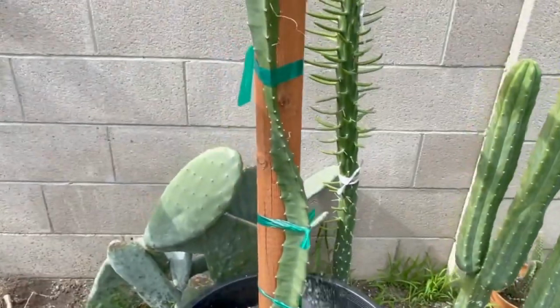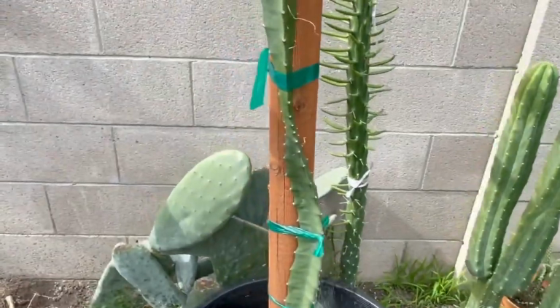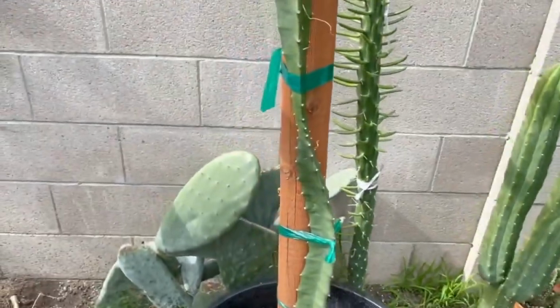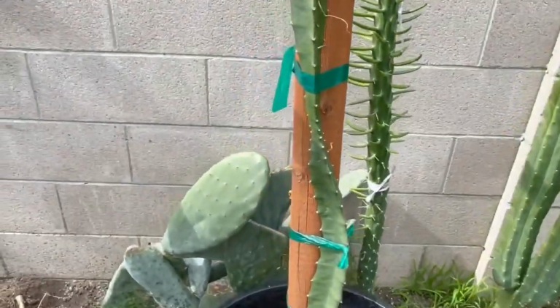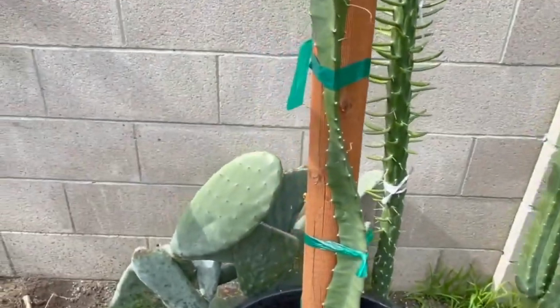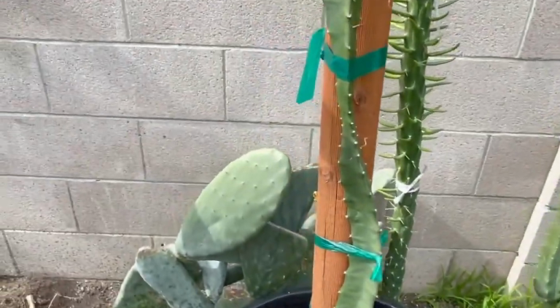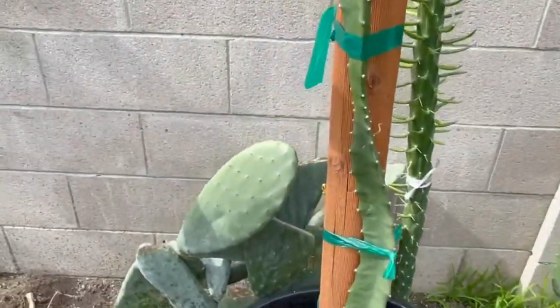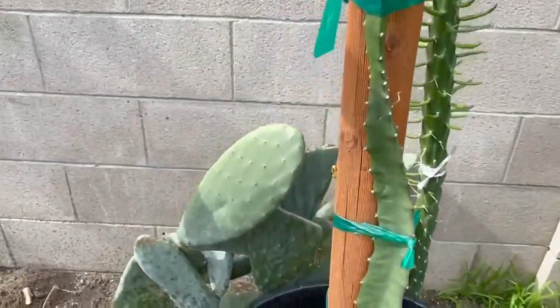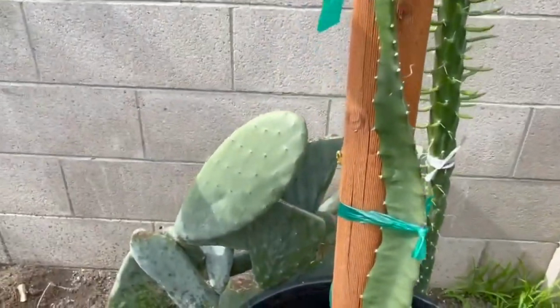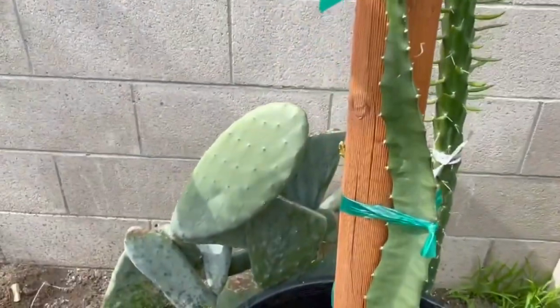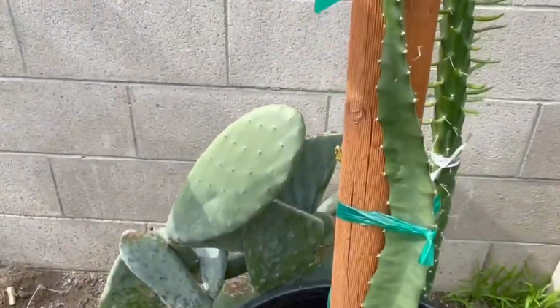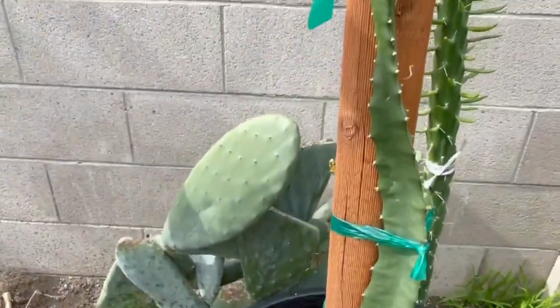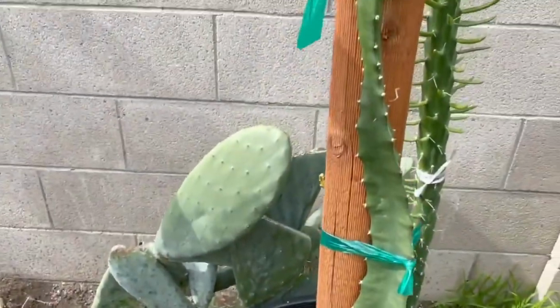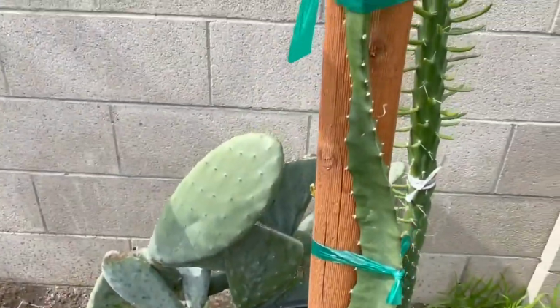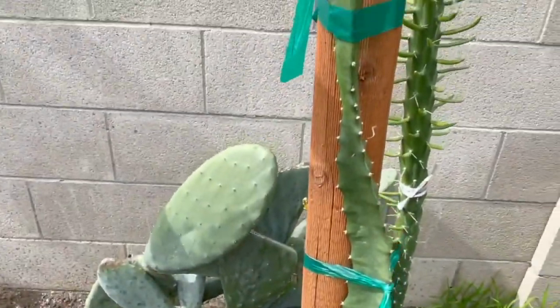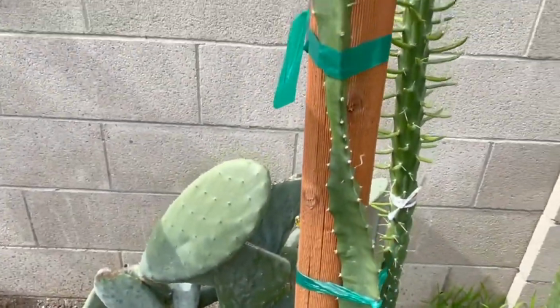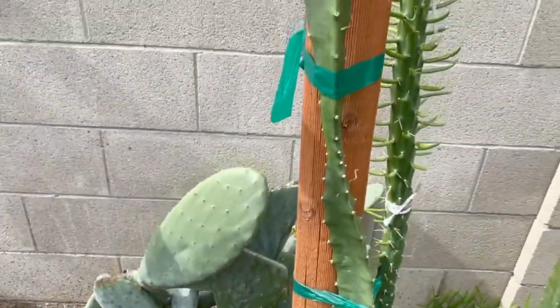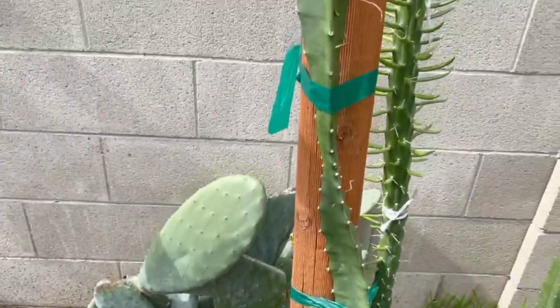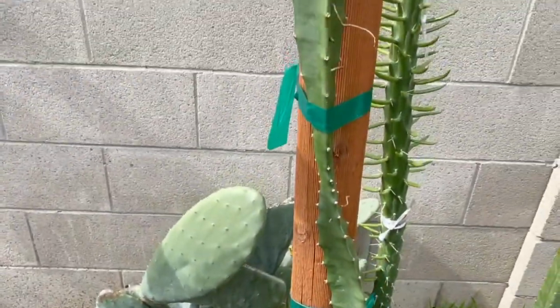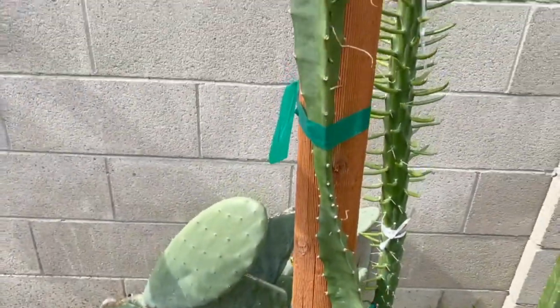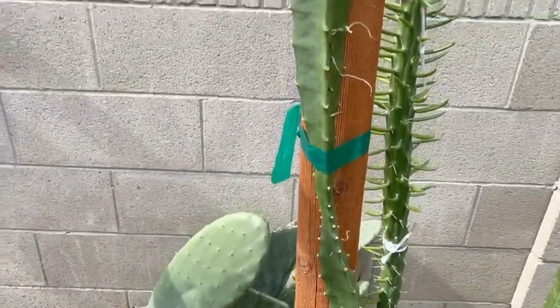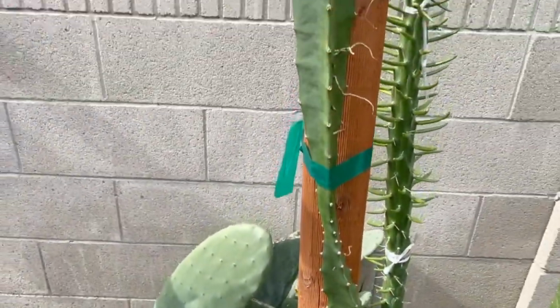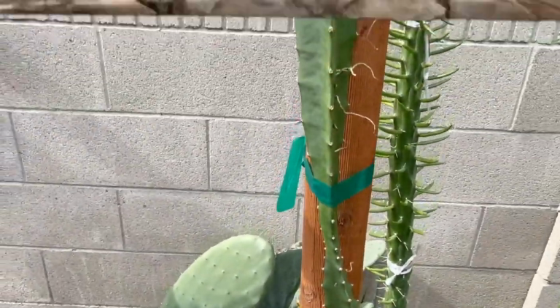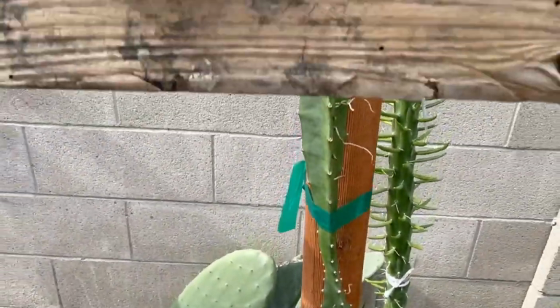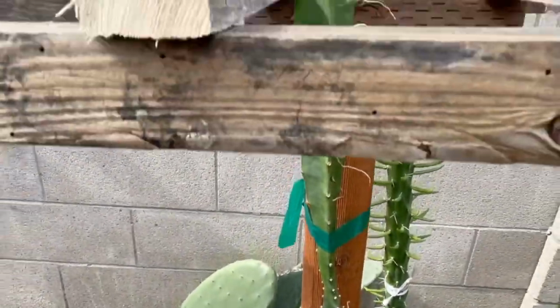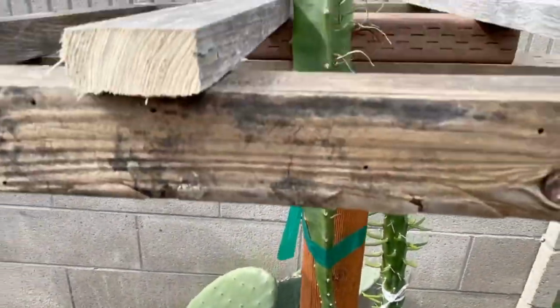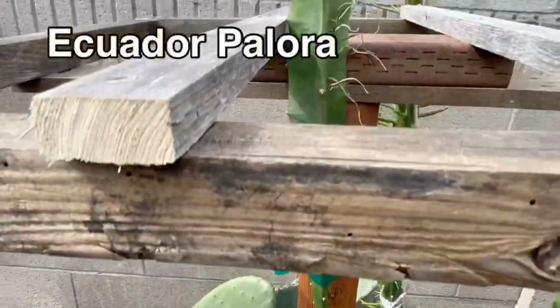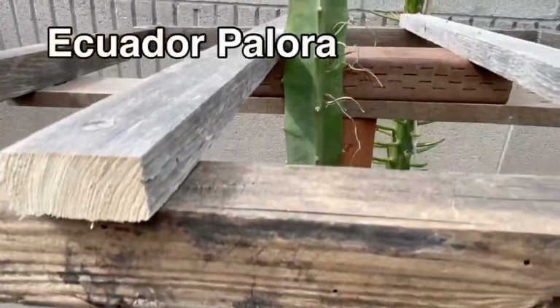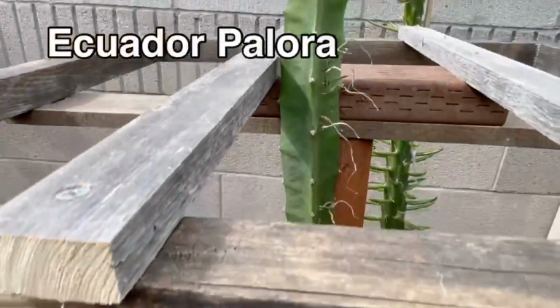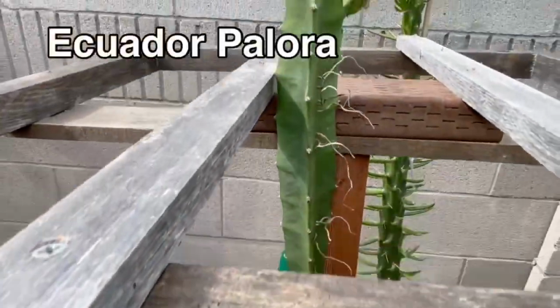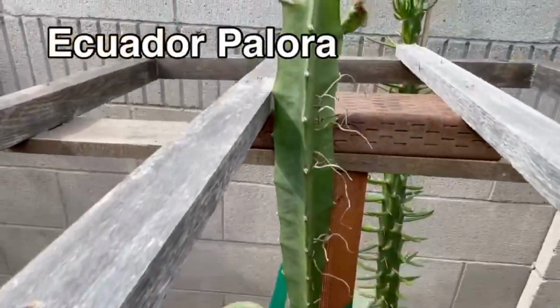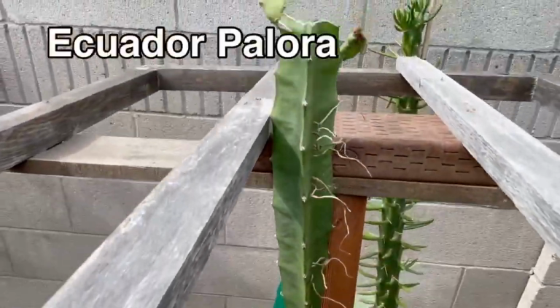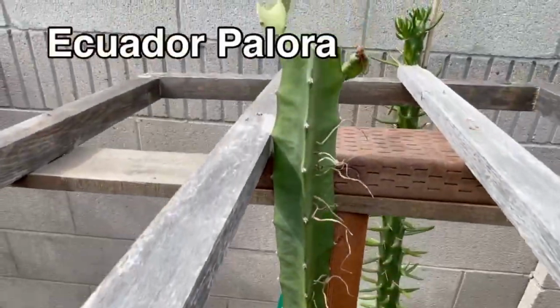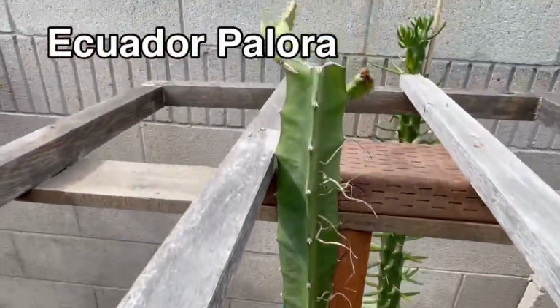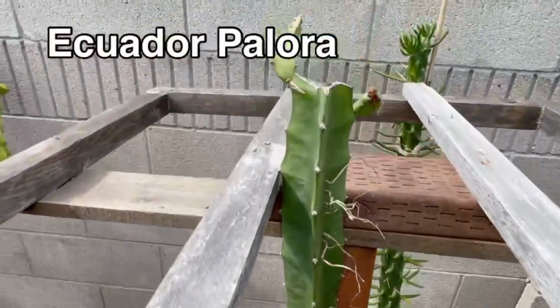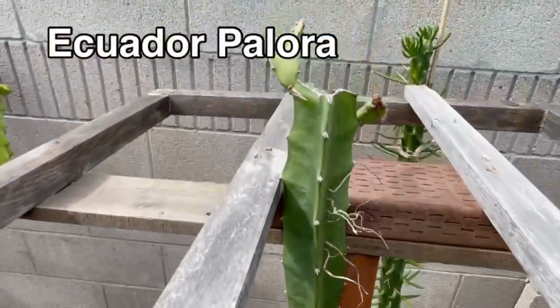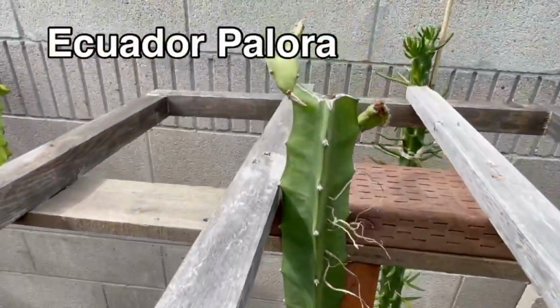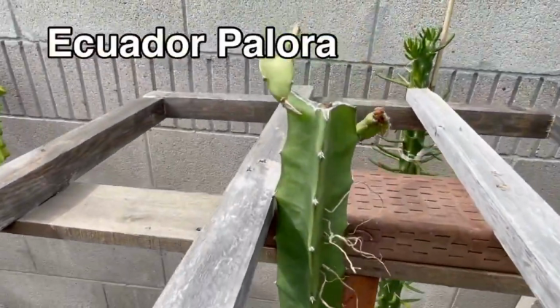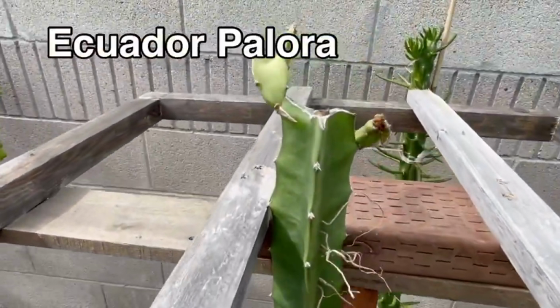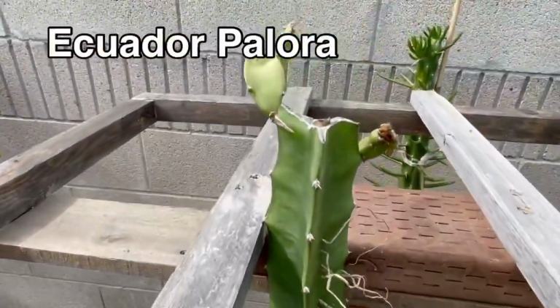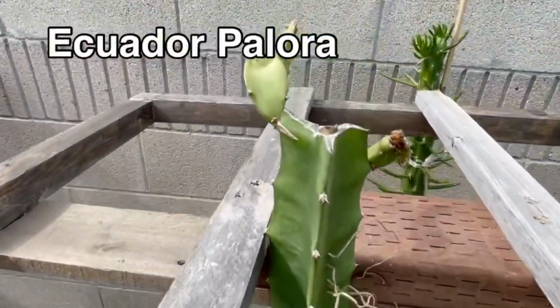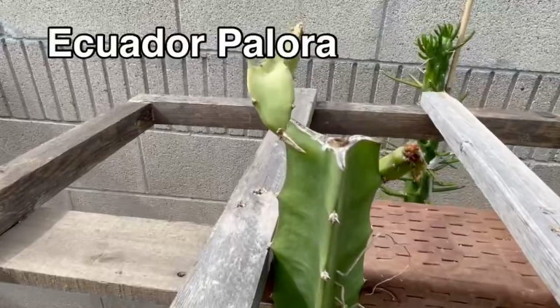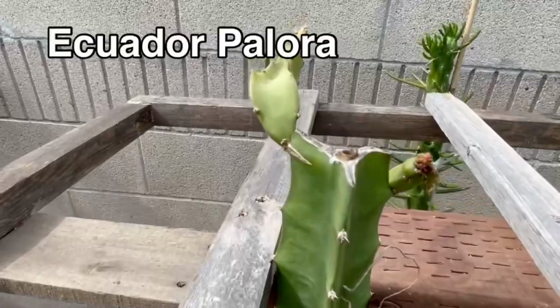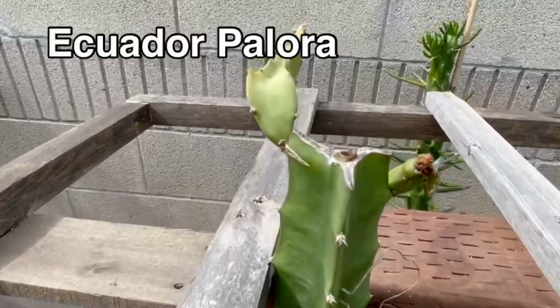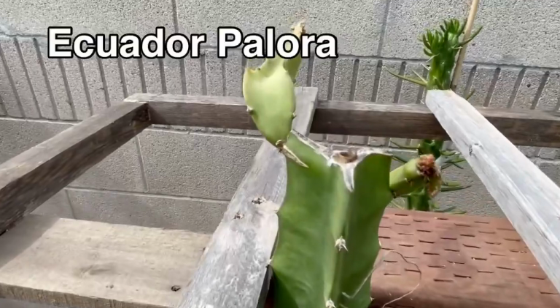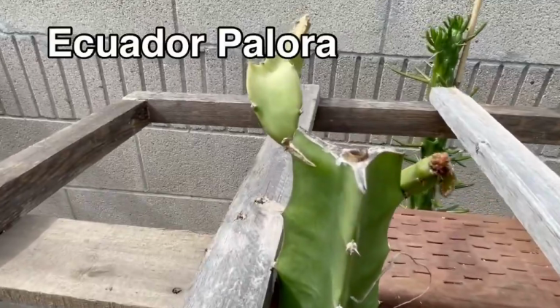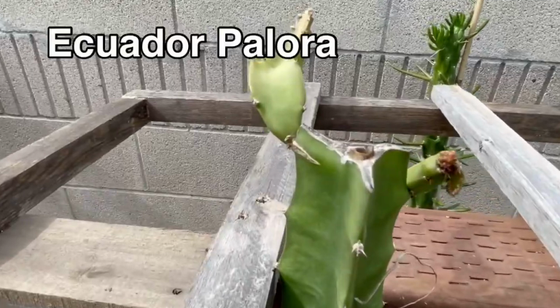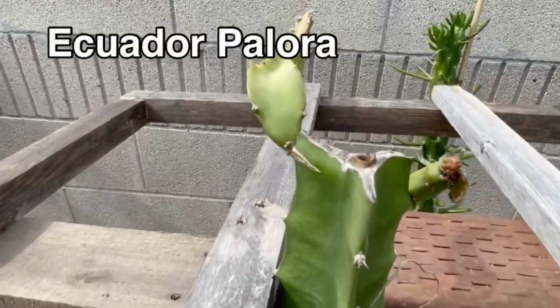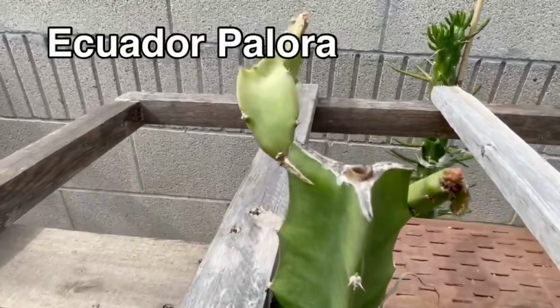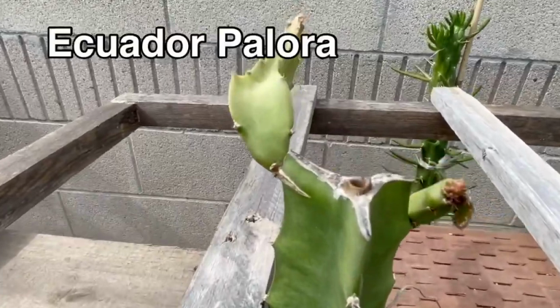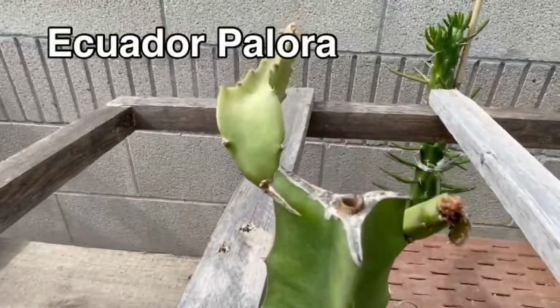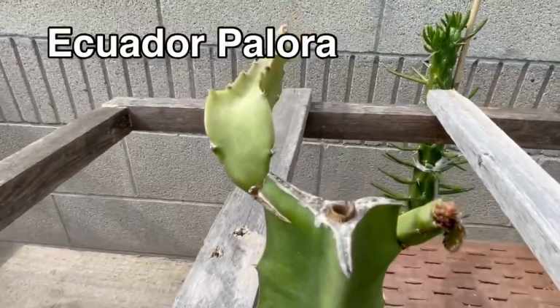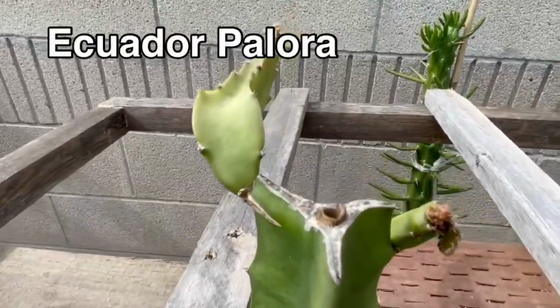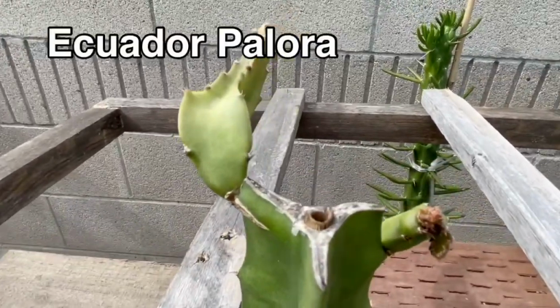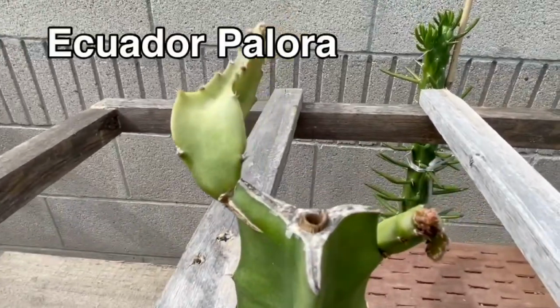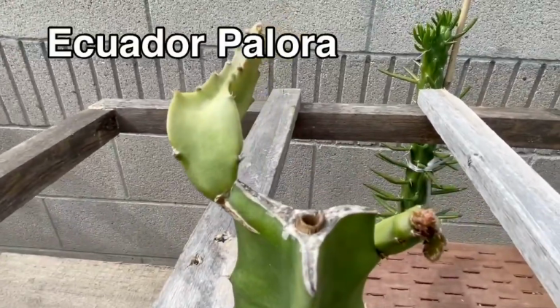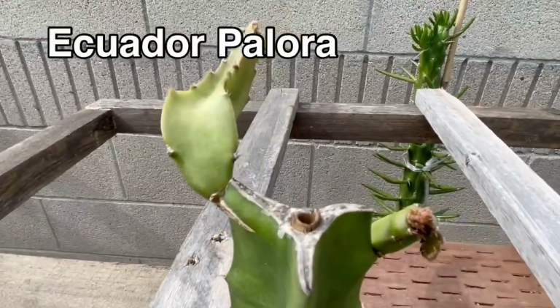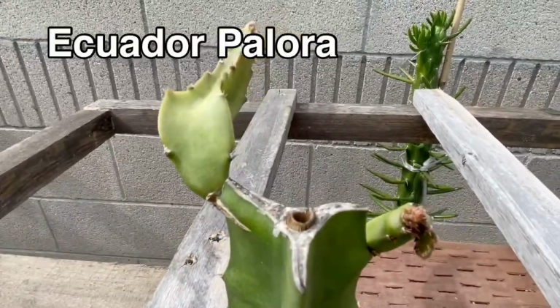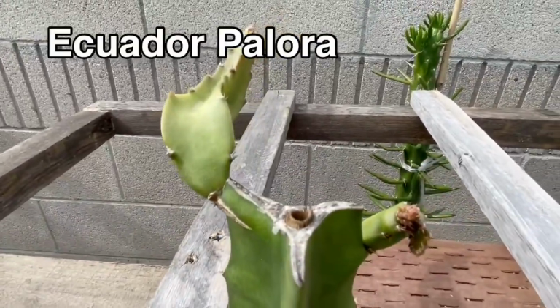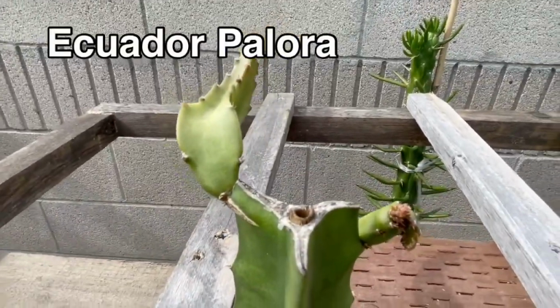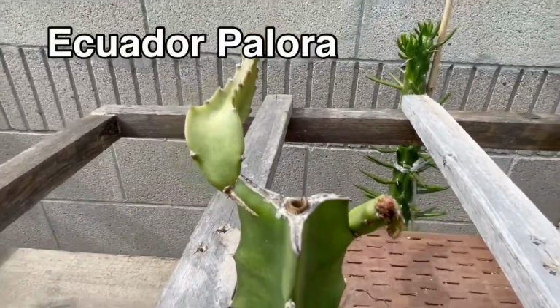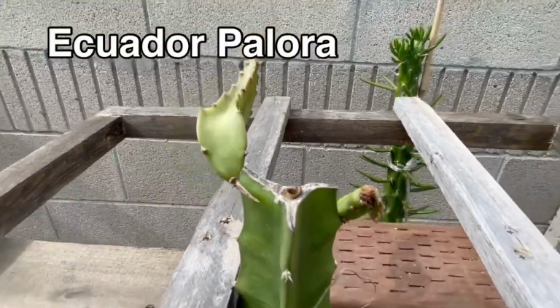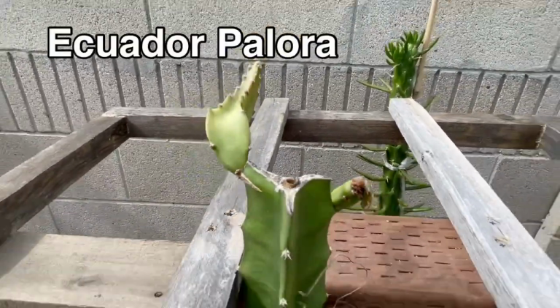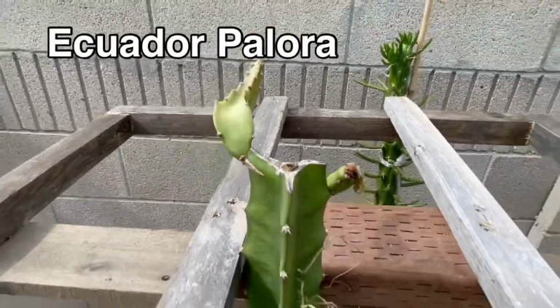And here is the Yellow Iquora pallora — there's some new growth.